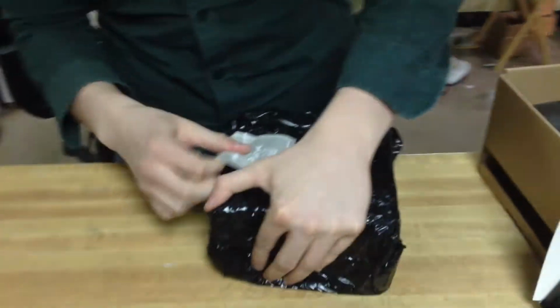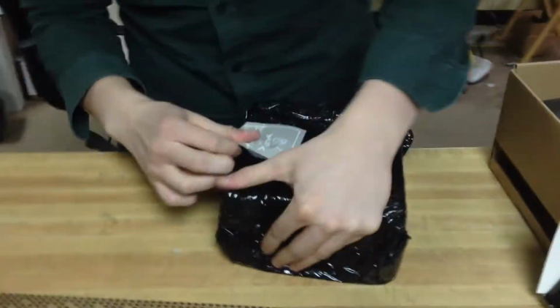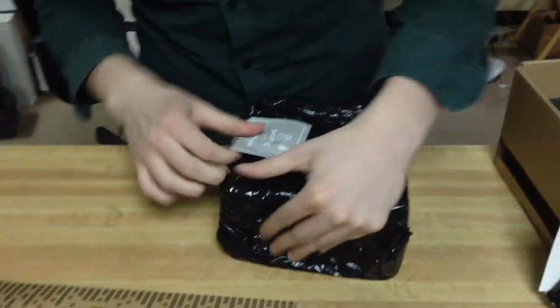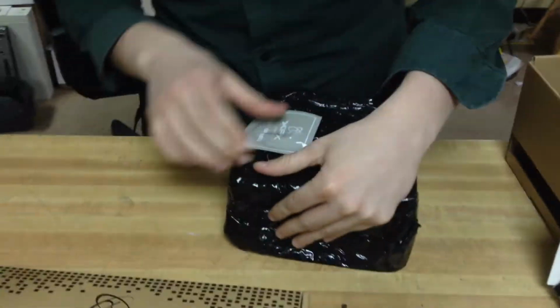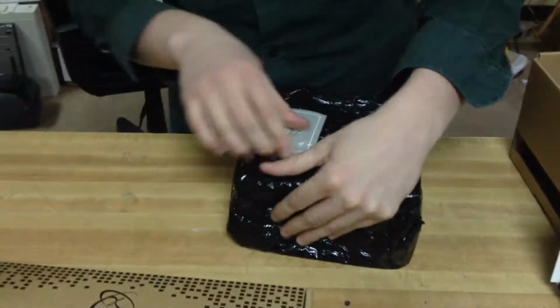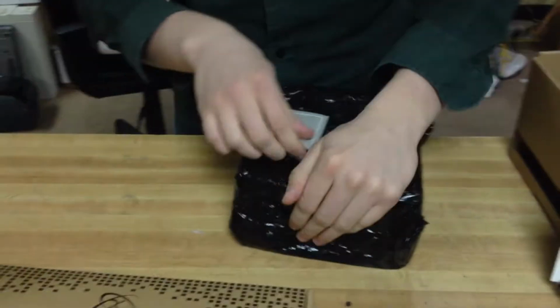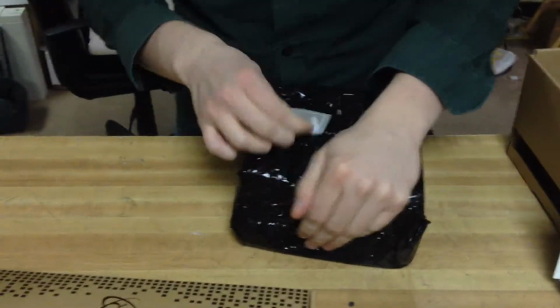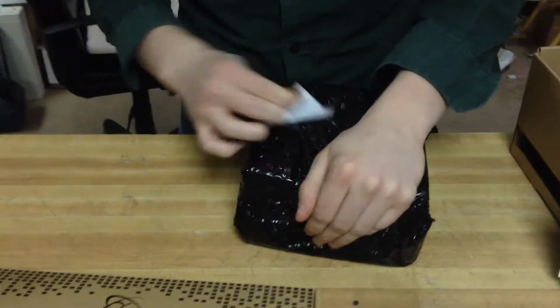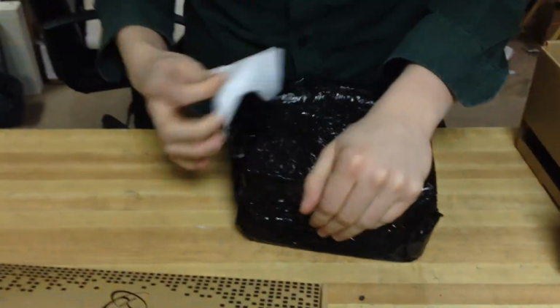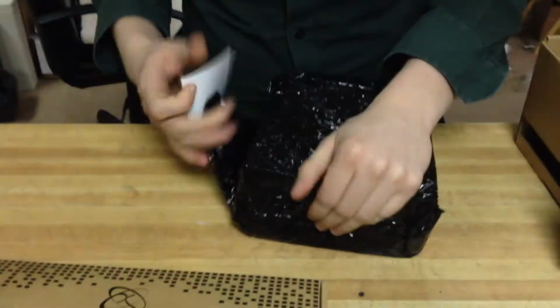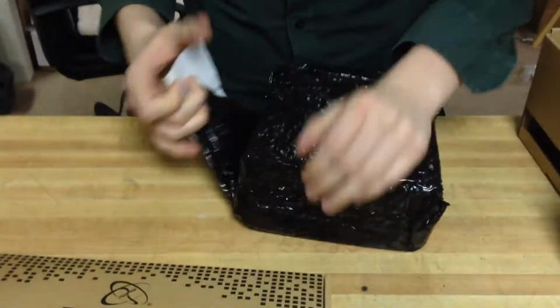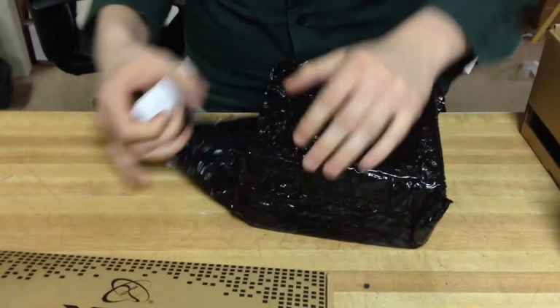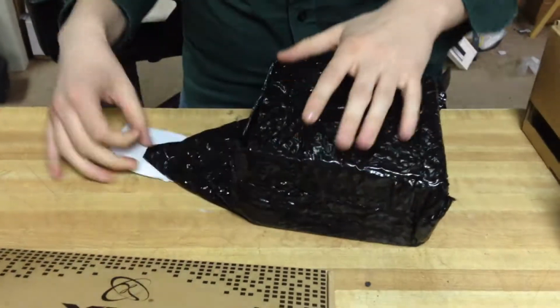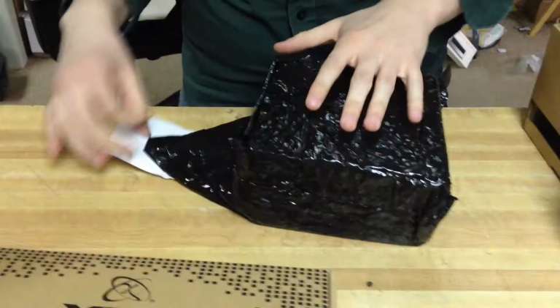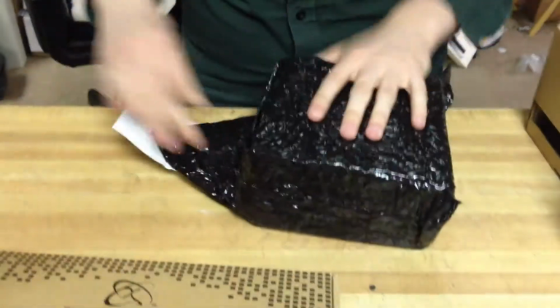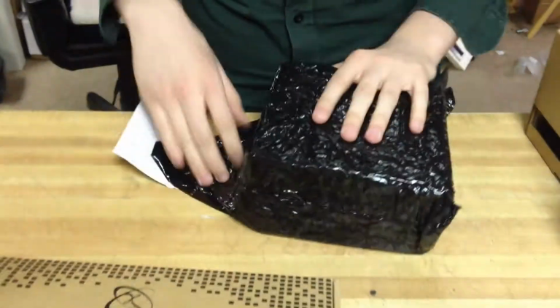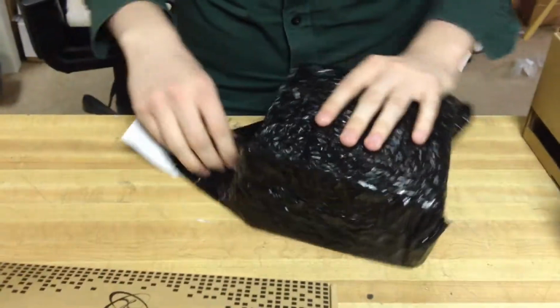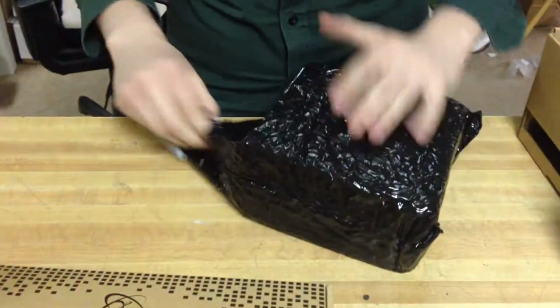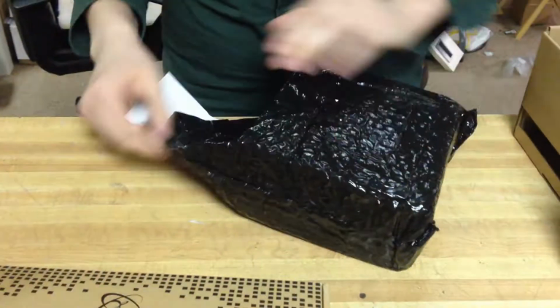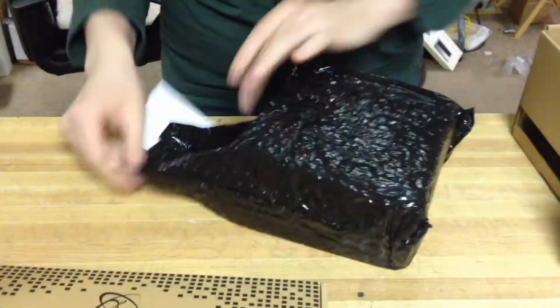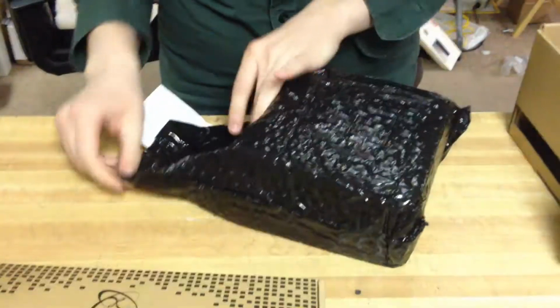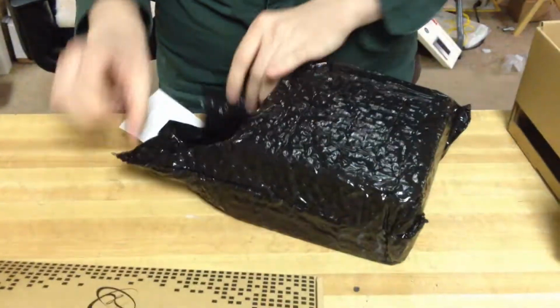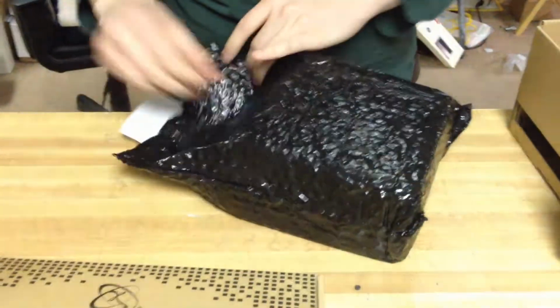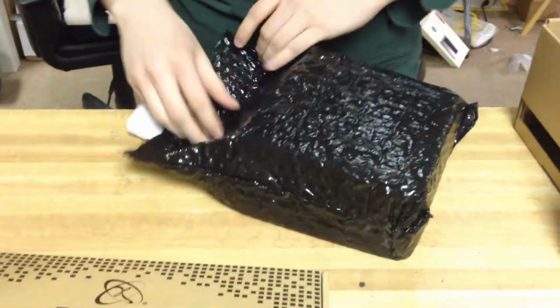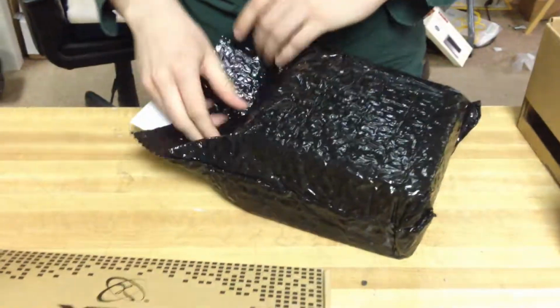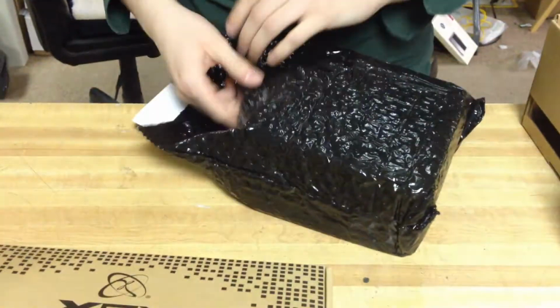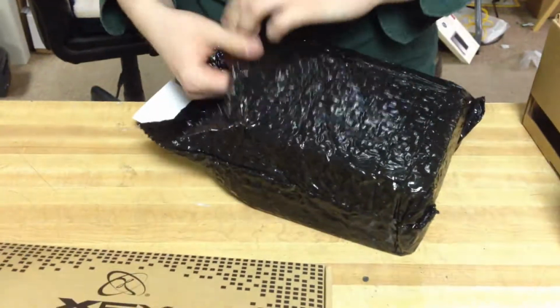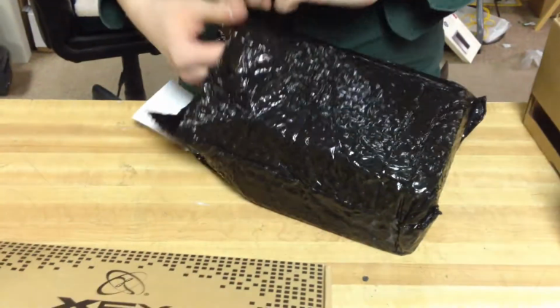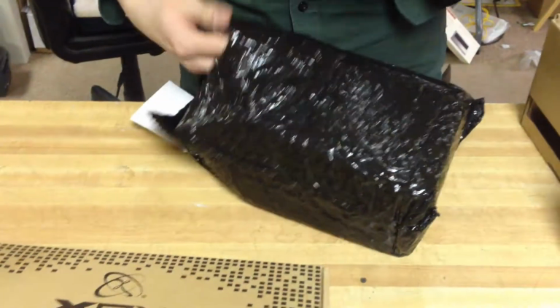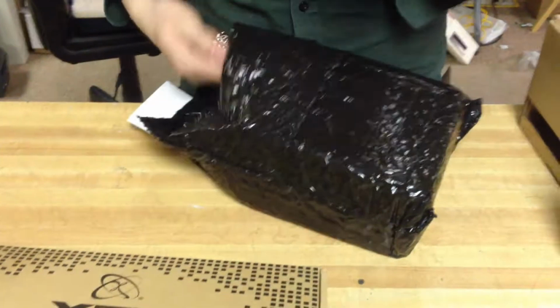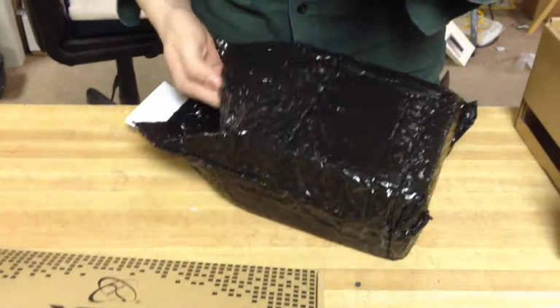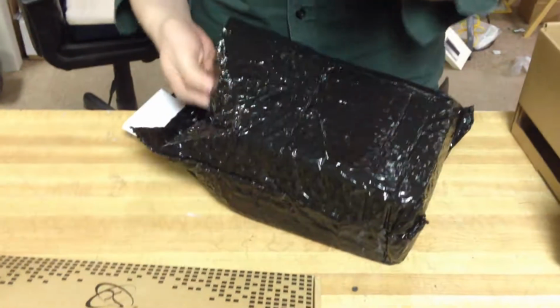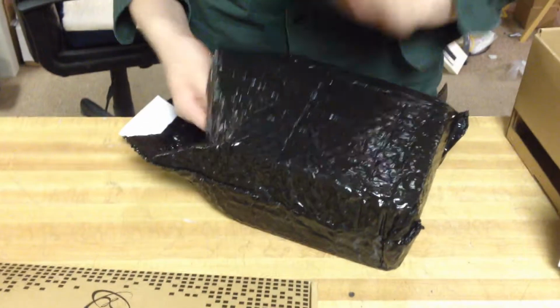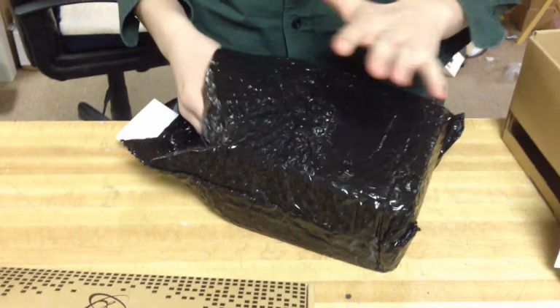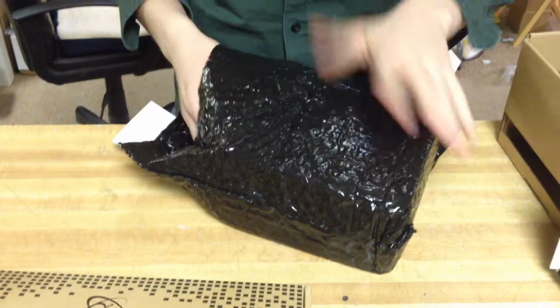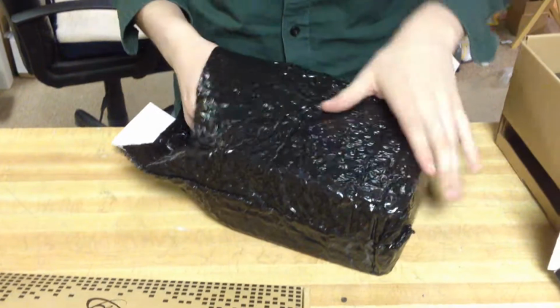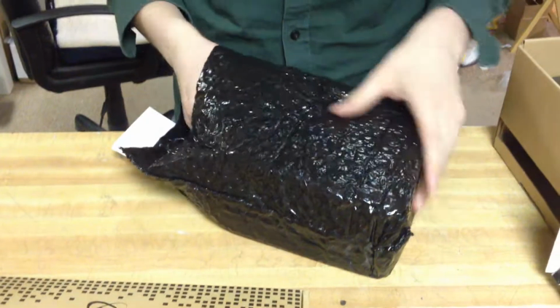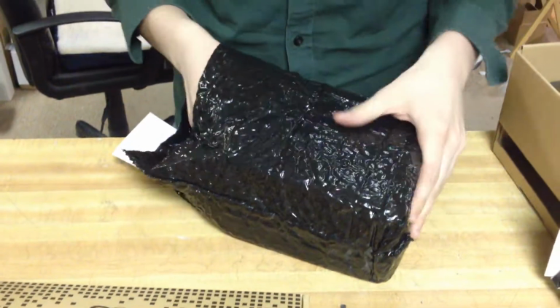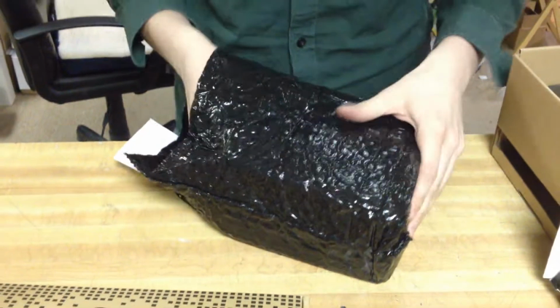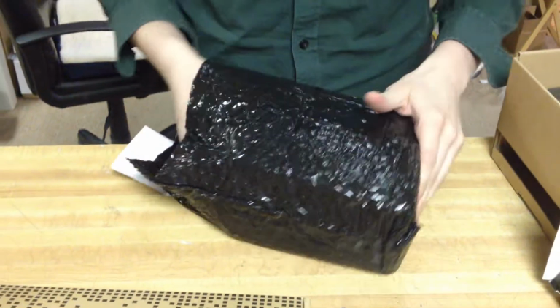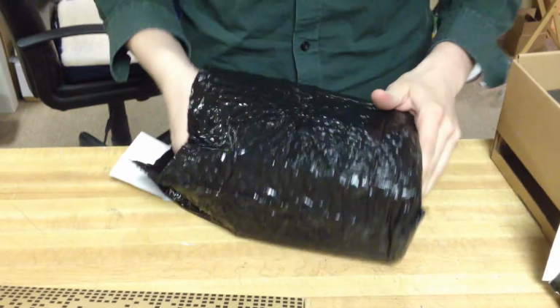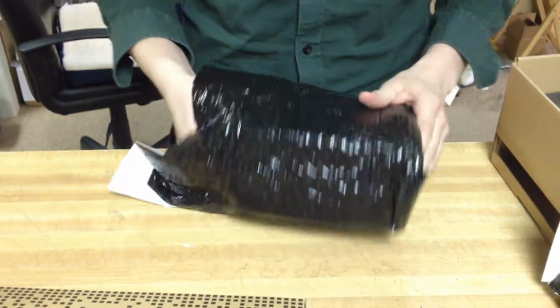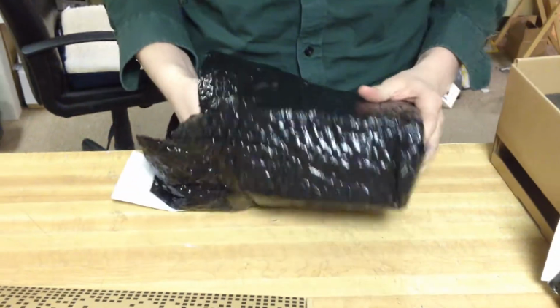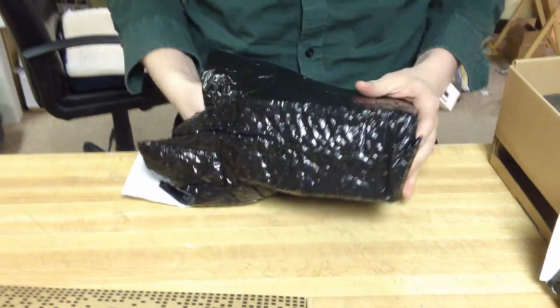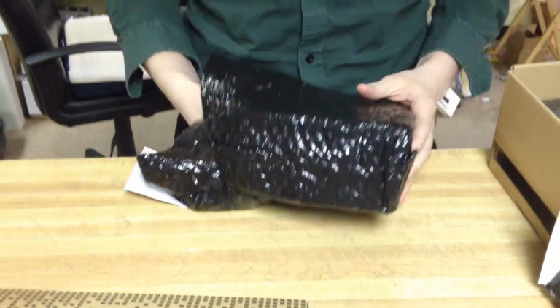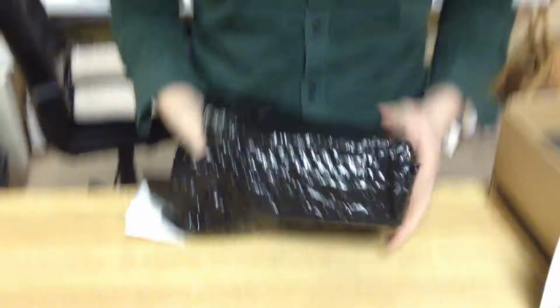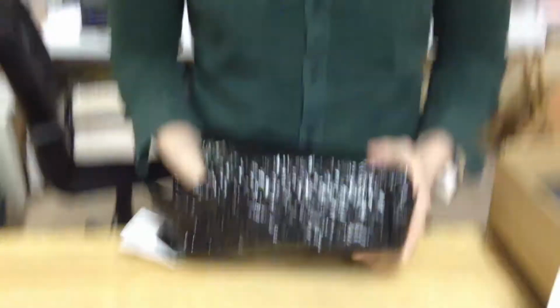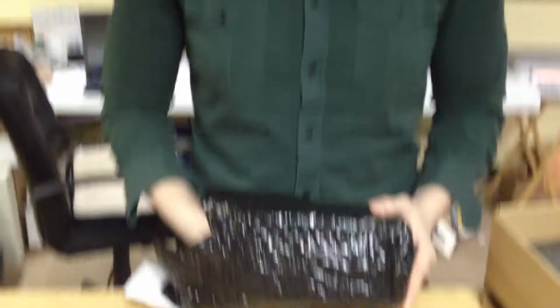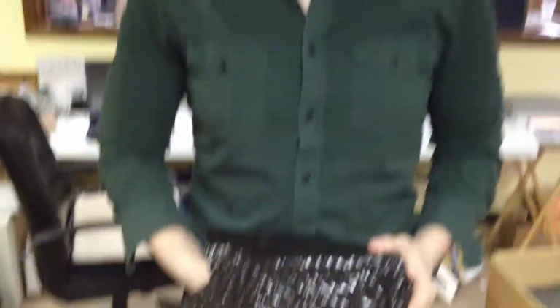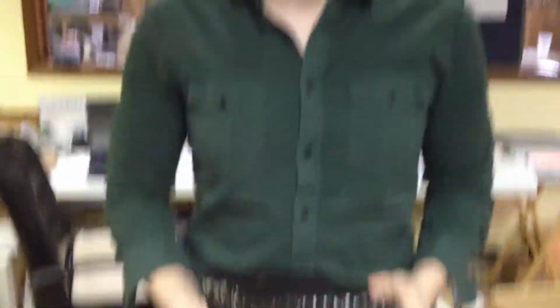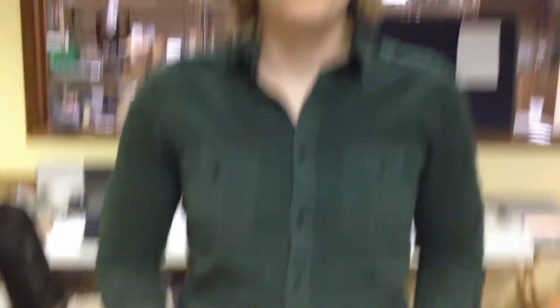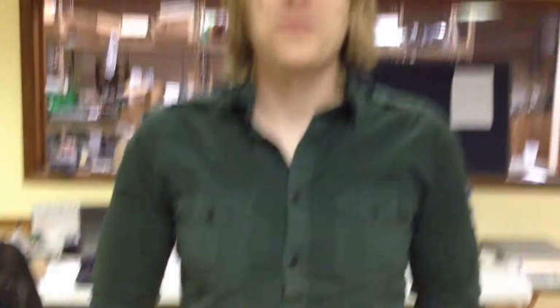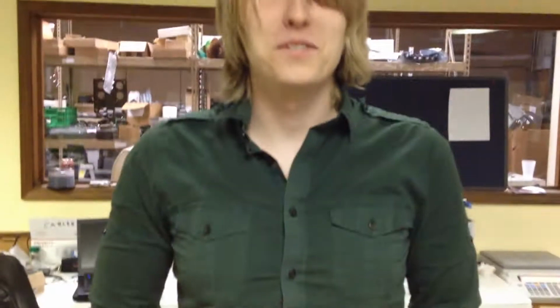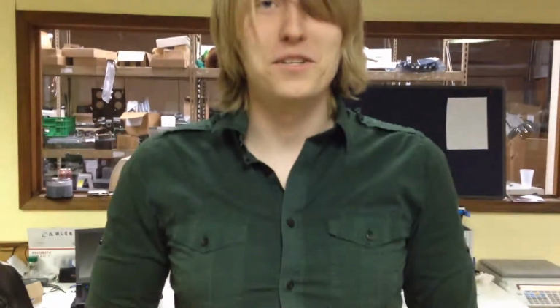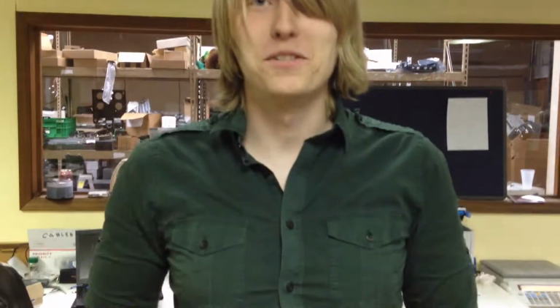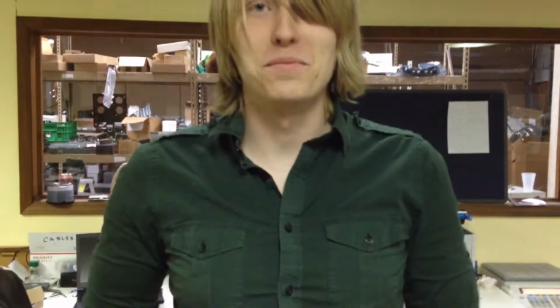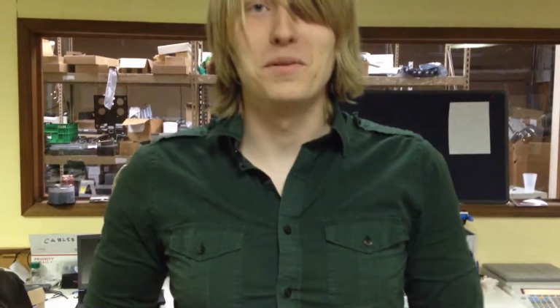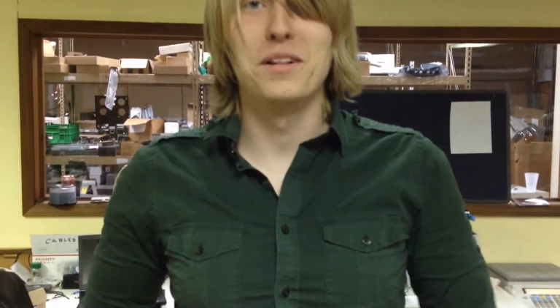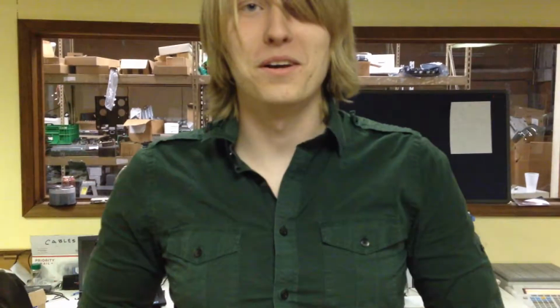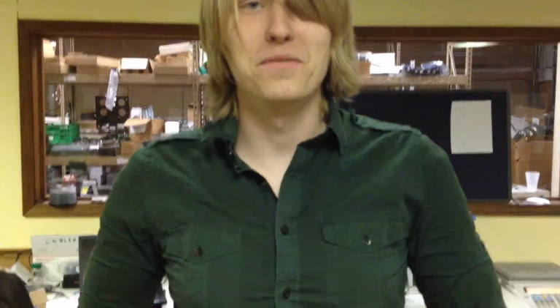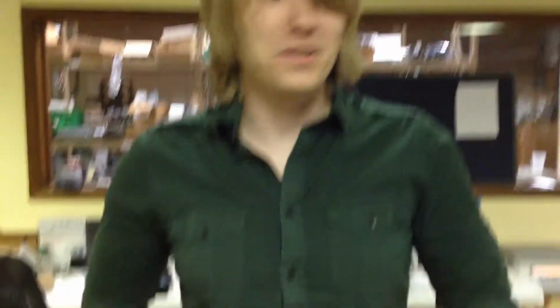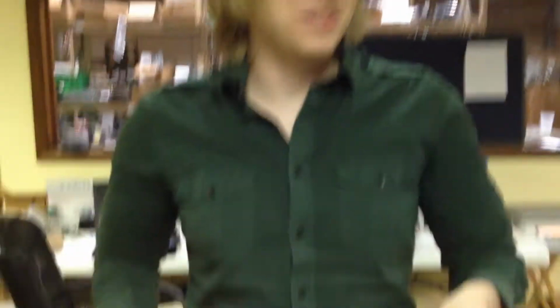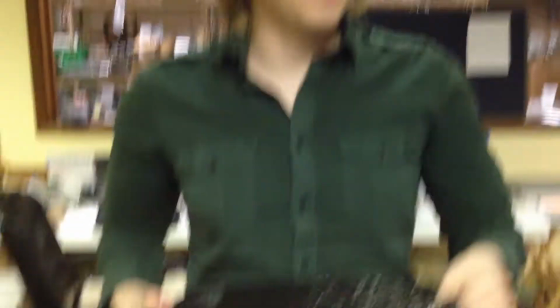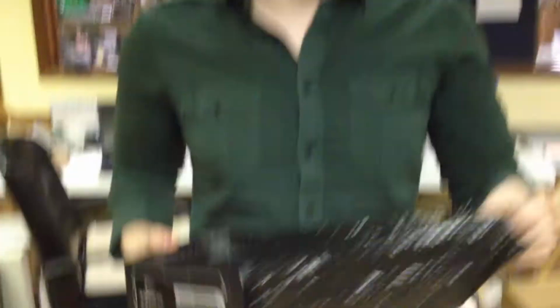I previously ordered a power supply from Diablotech — it was a $20 500 watt power supply. Worst decision of my life. It didn't work.